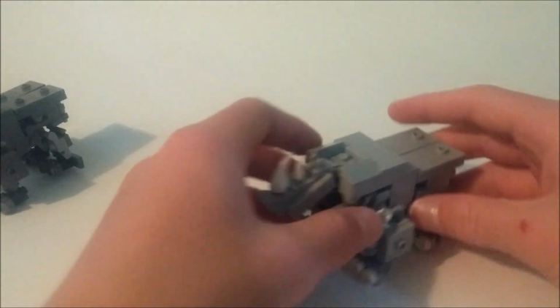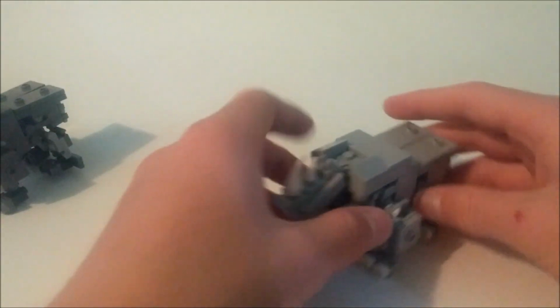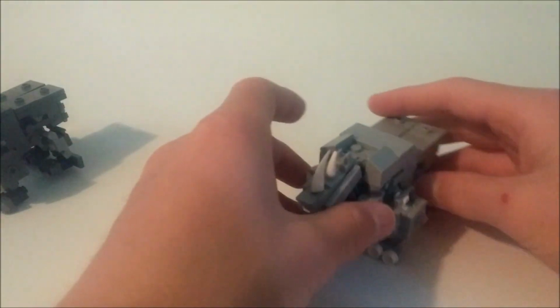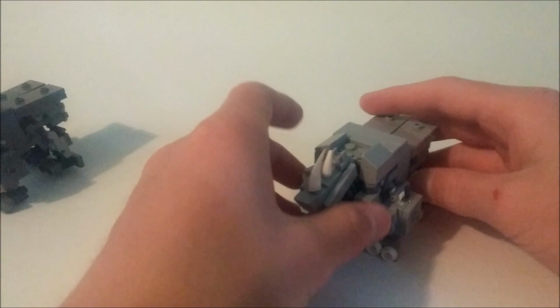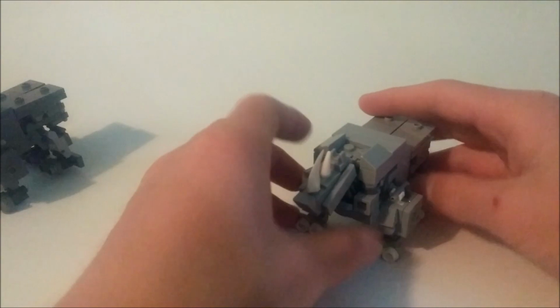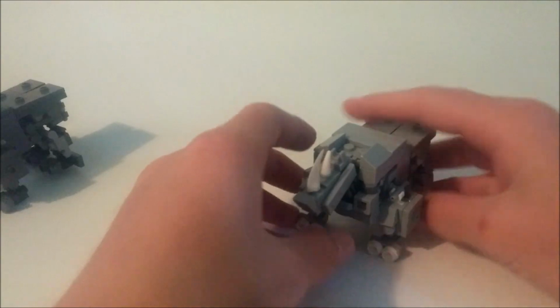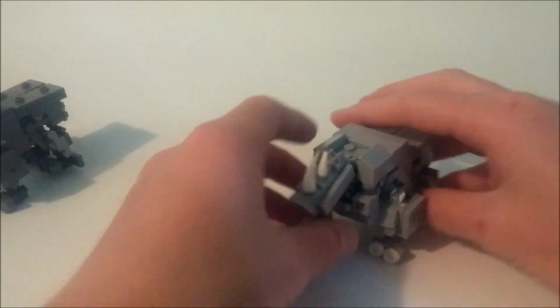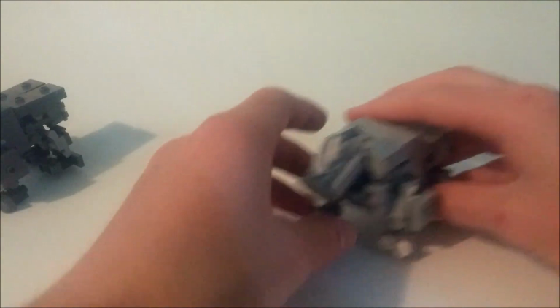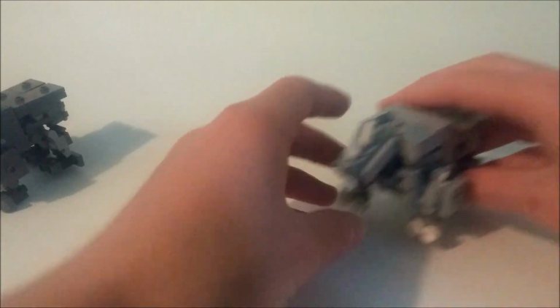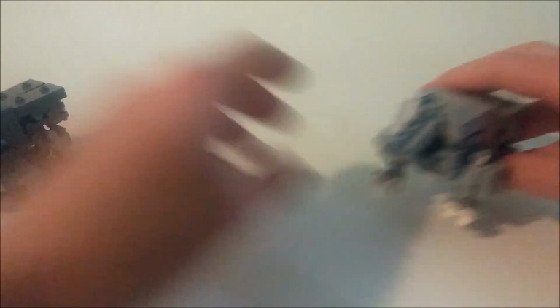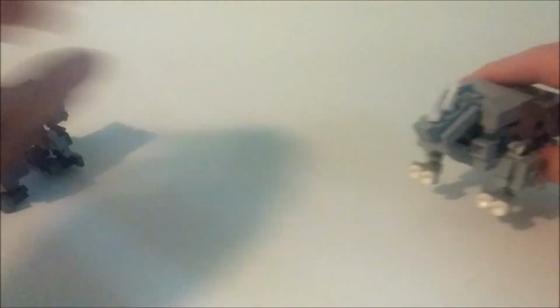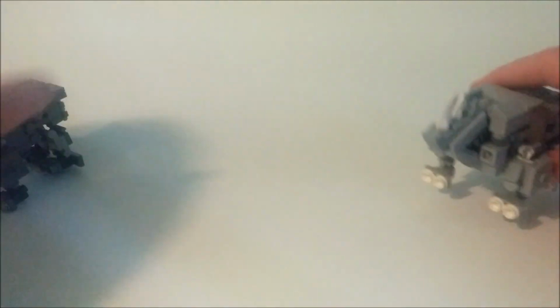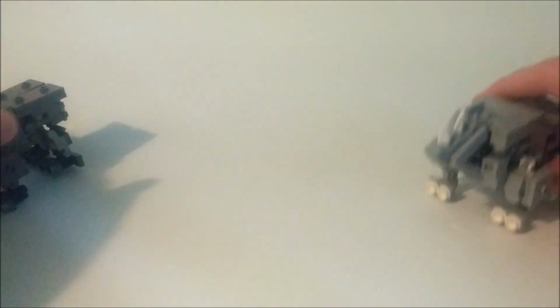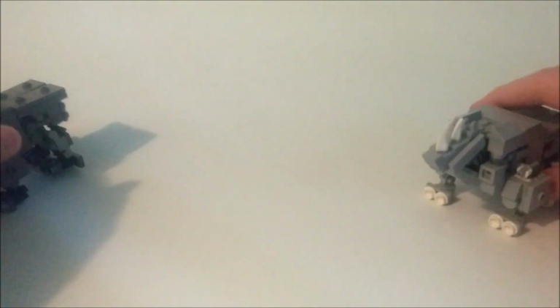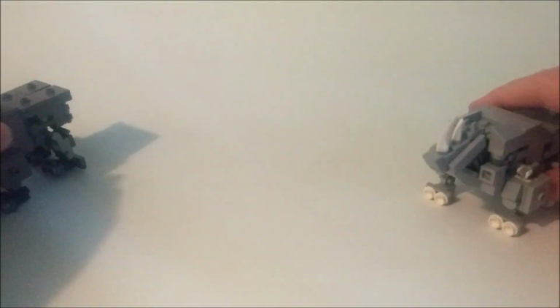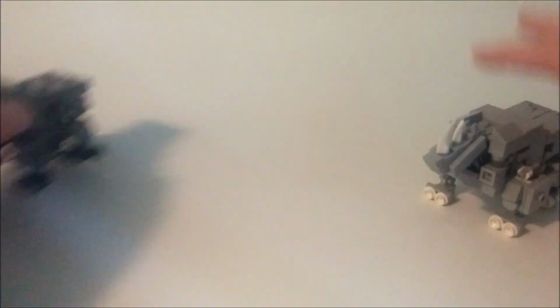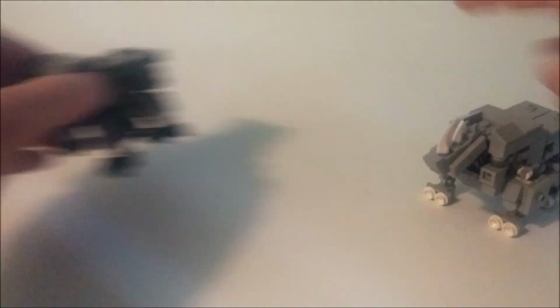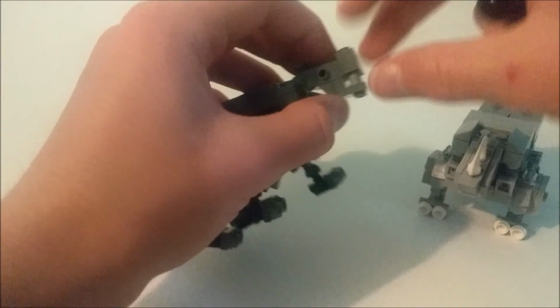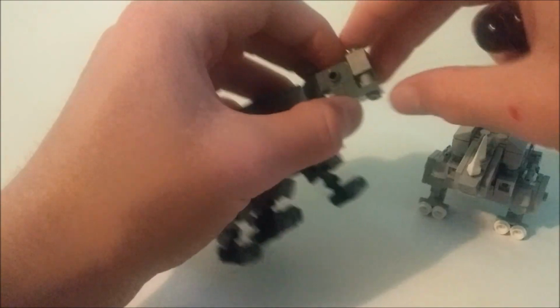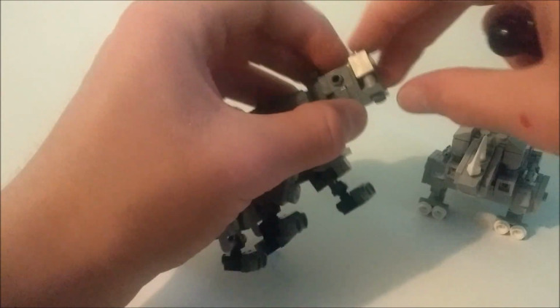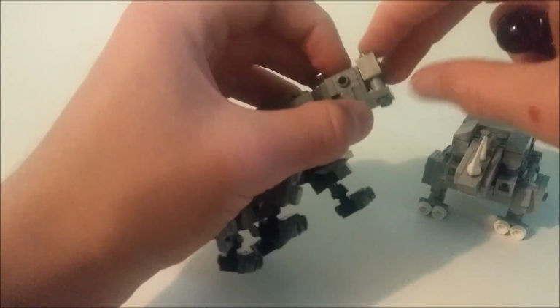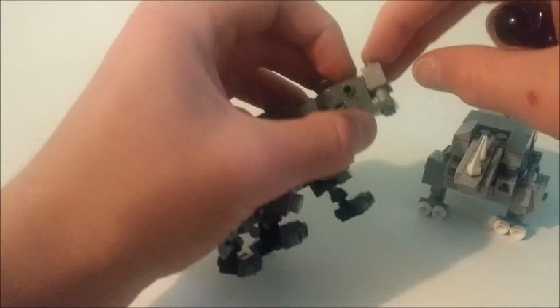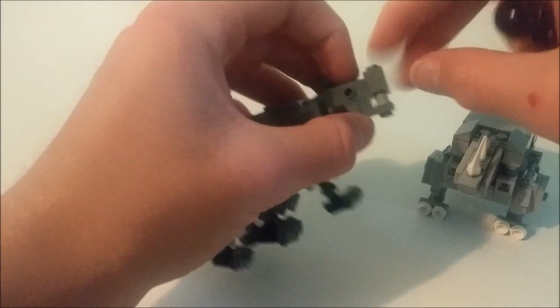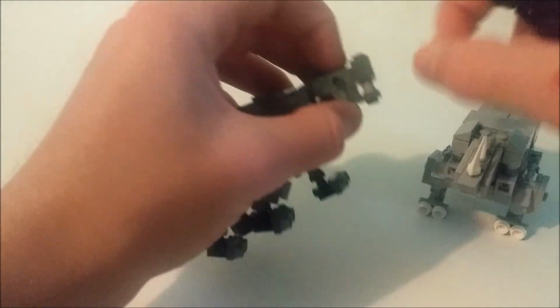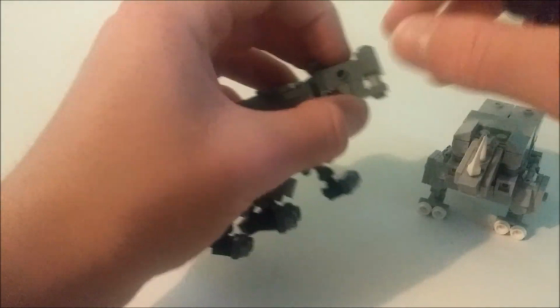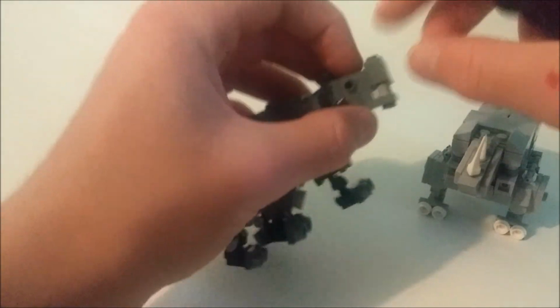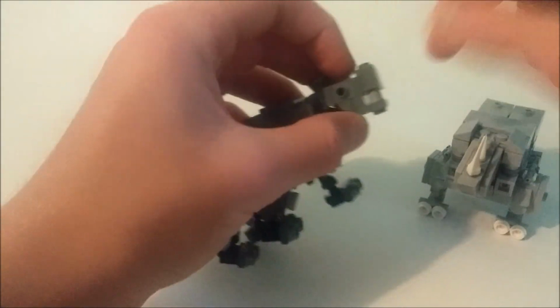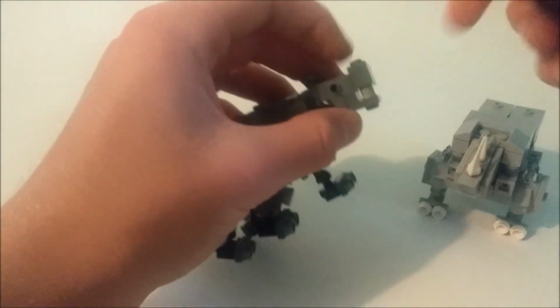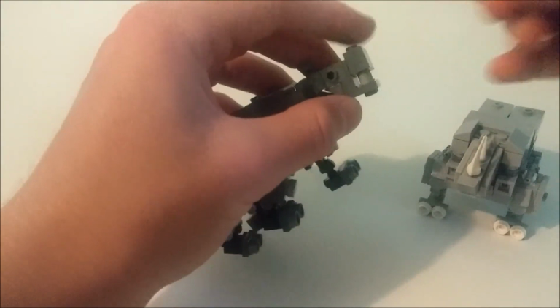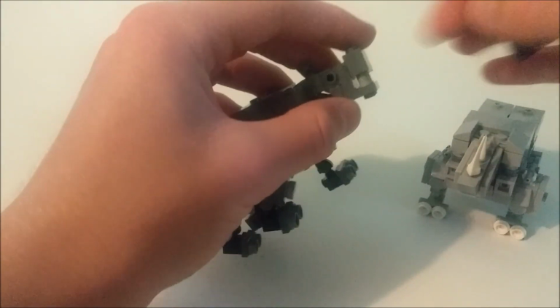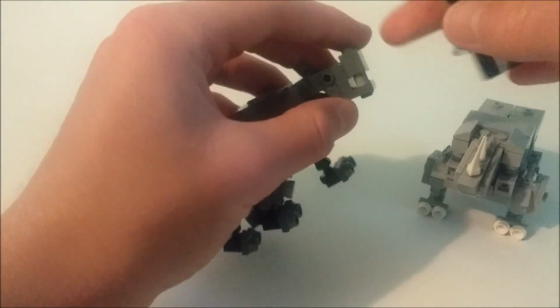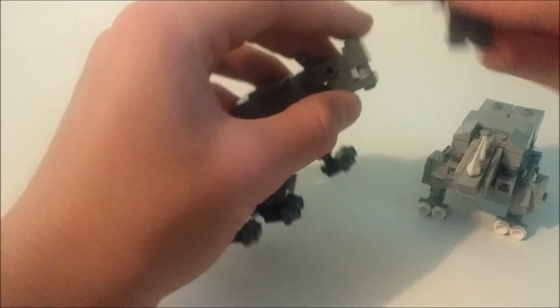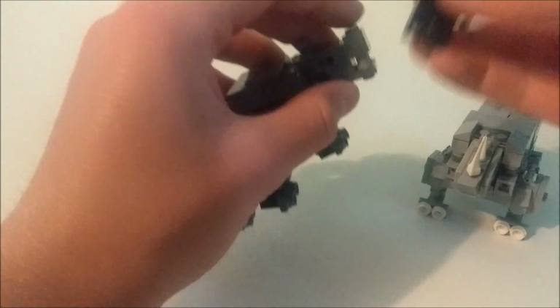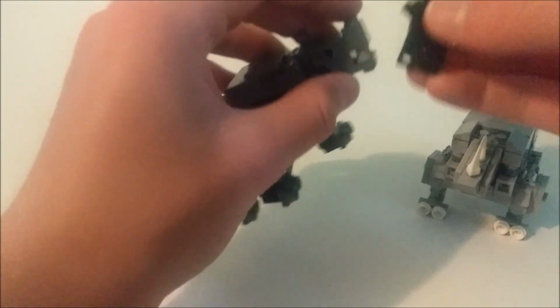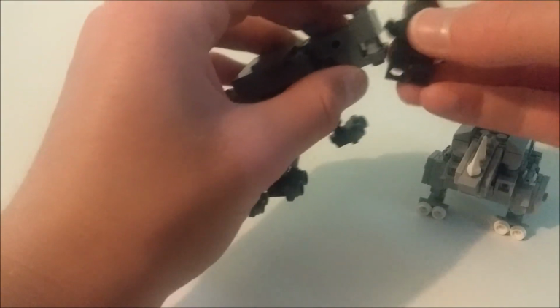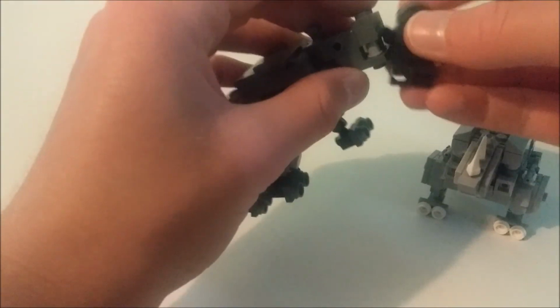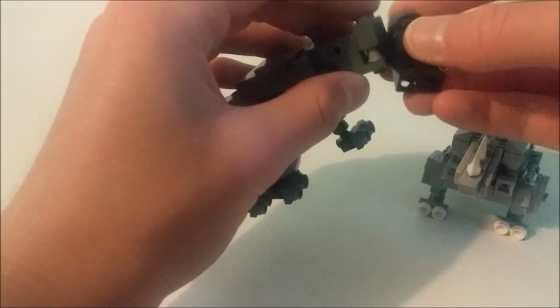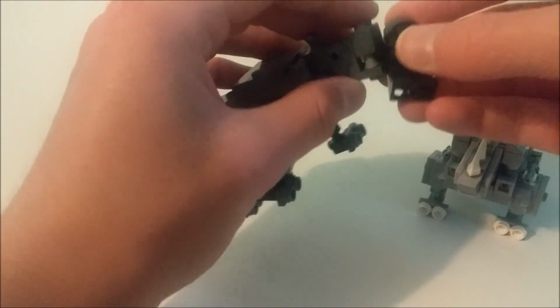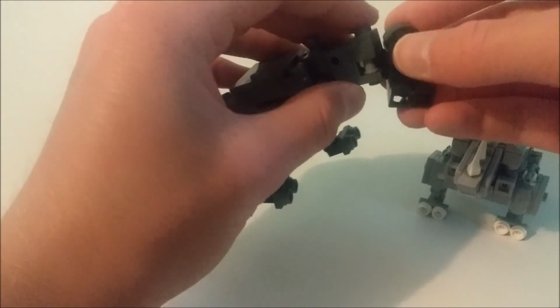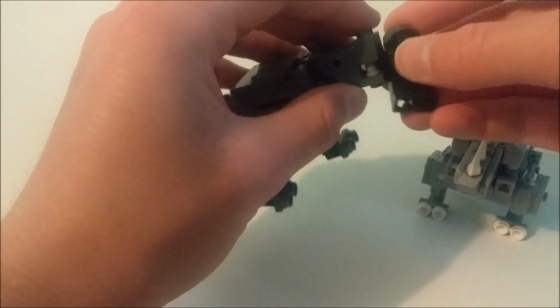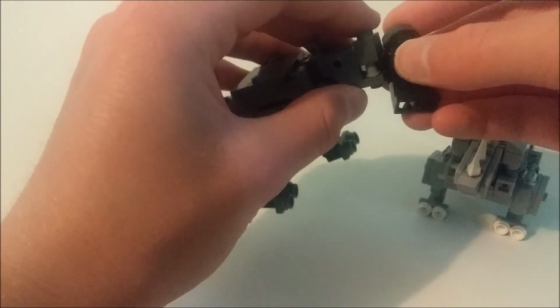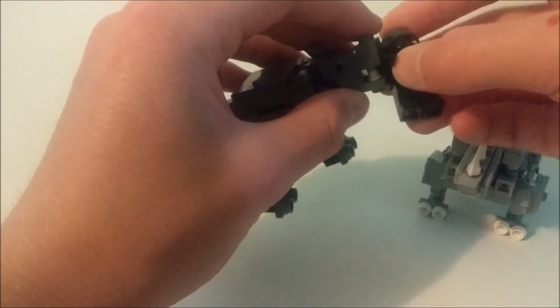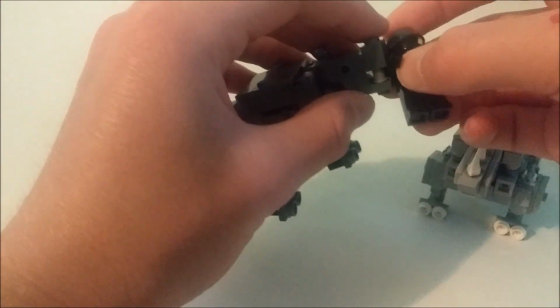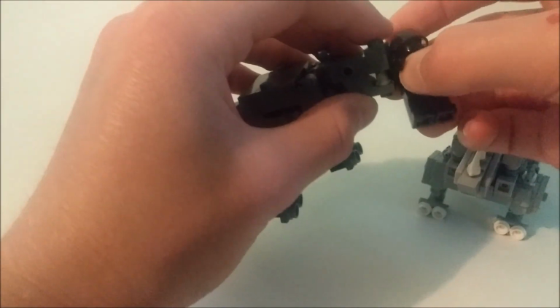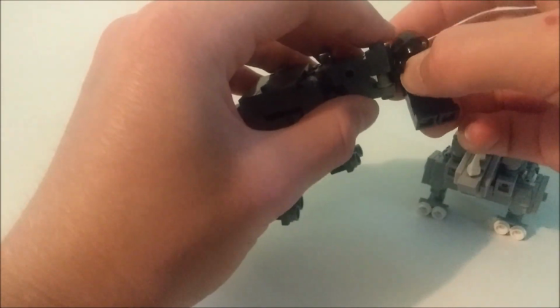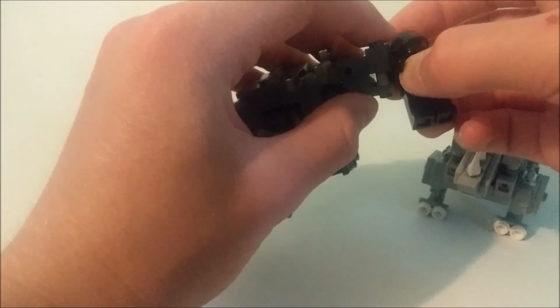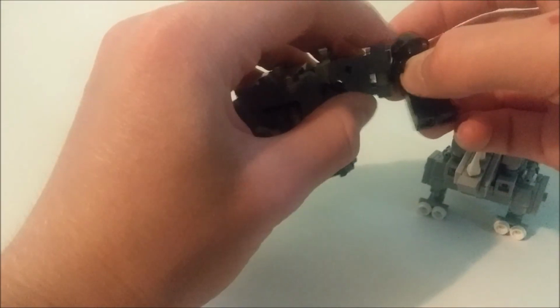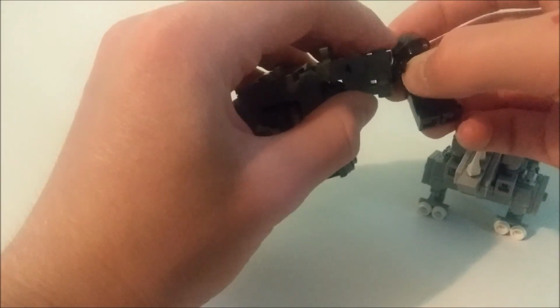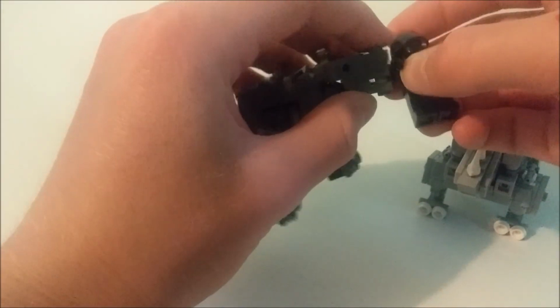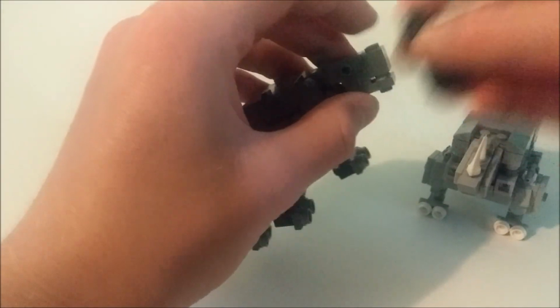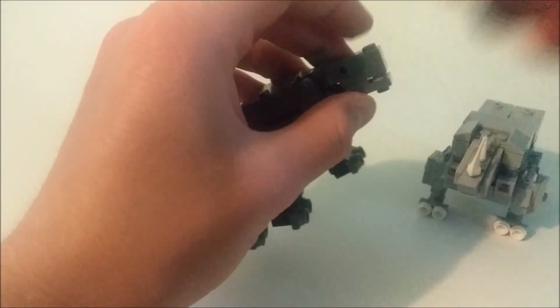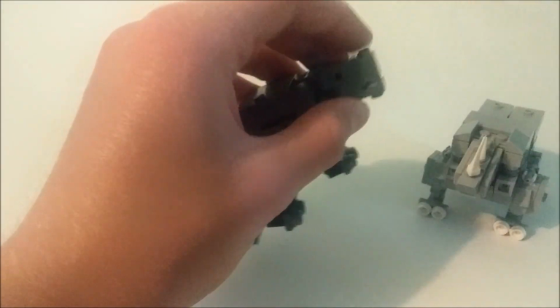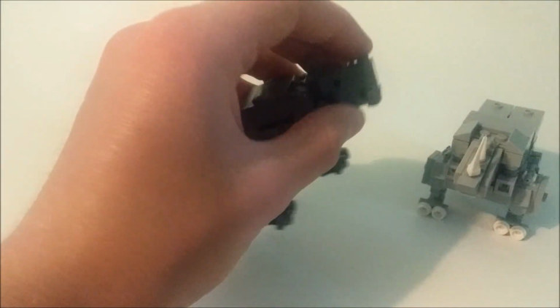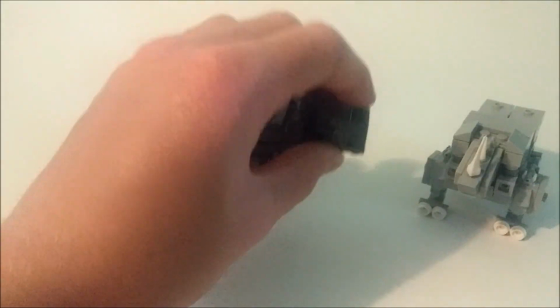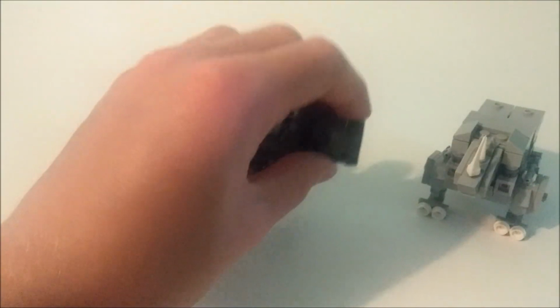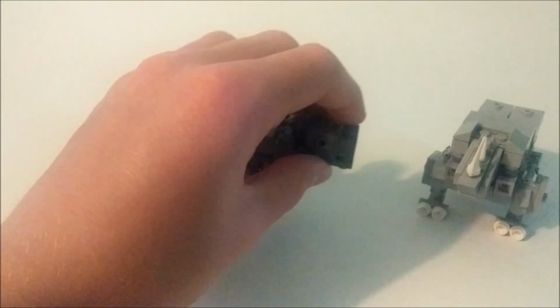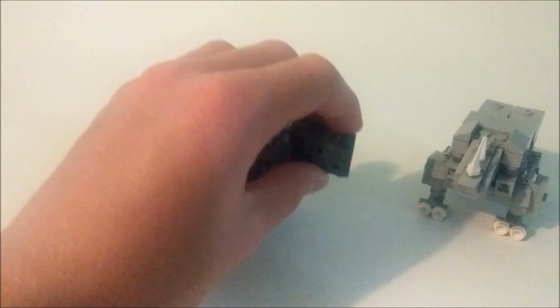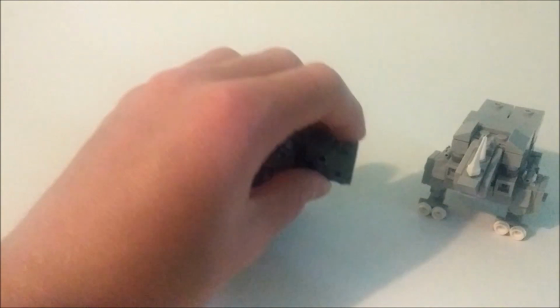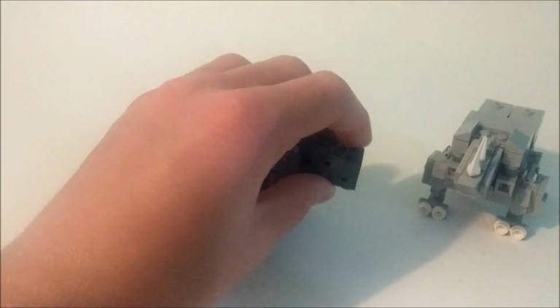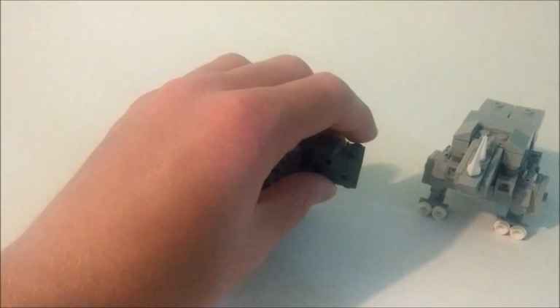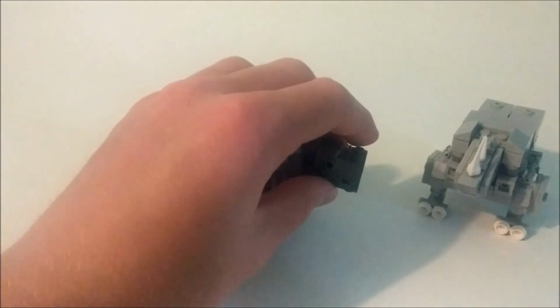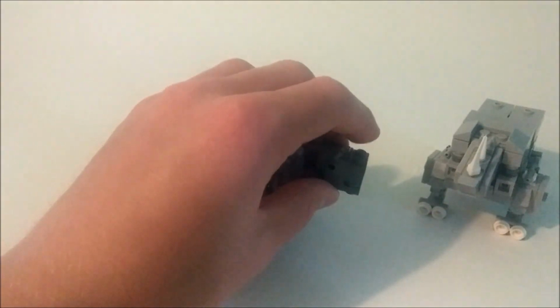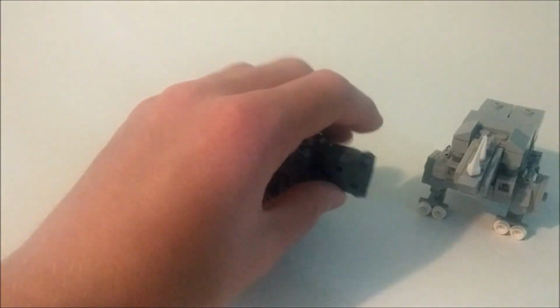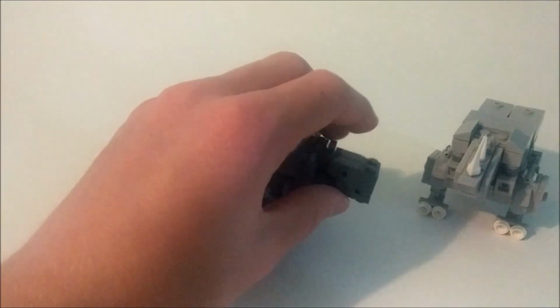That's their articulation. His mouth can go up and down, which is pretty cool — you can put the minifigure right here and he can like bite his arm off or something.